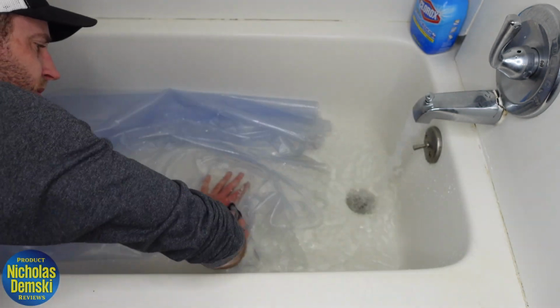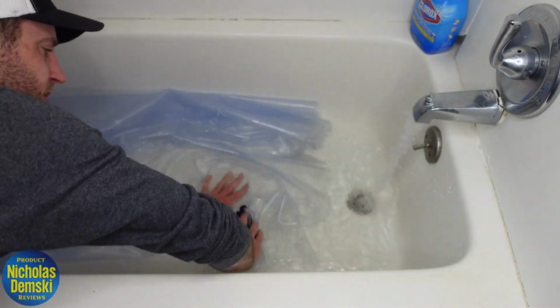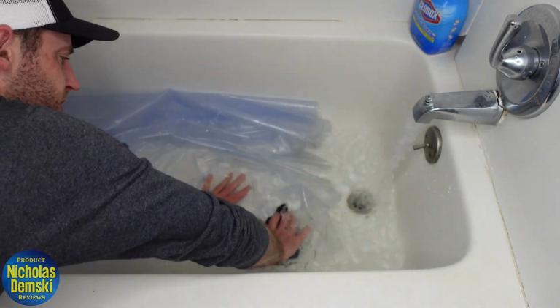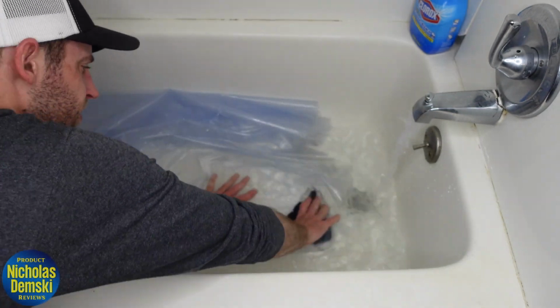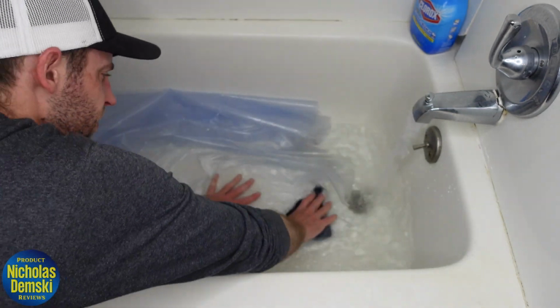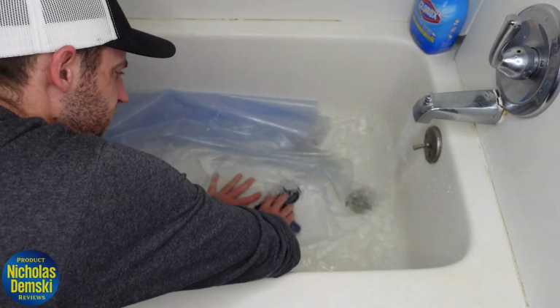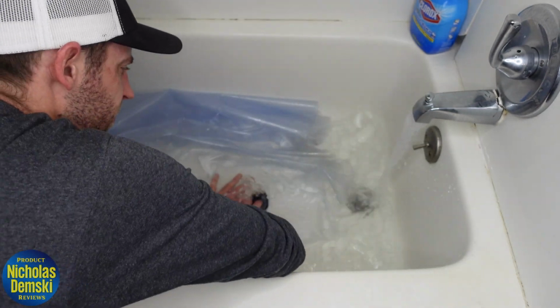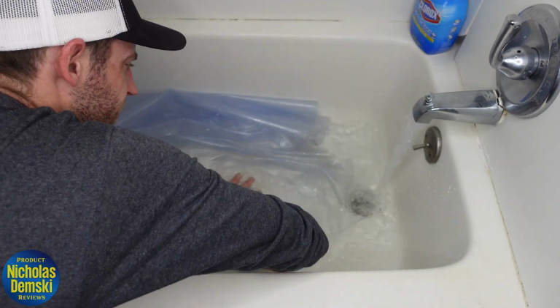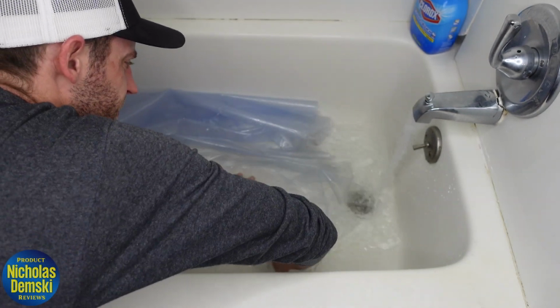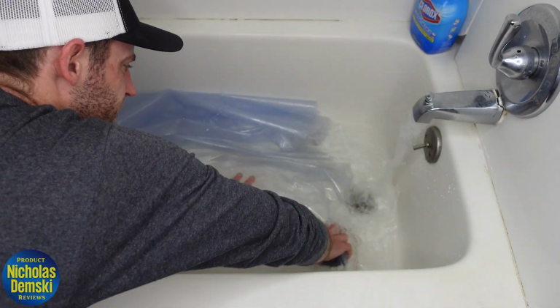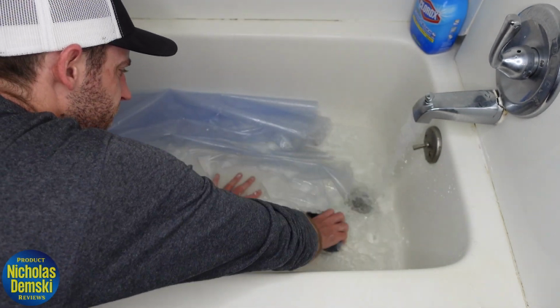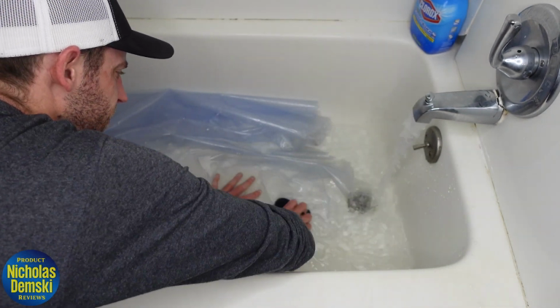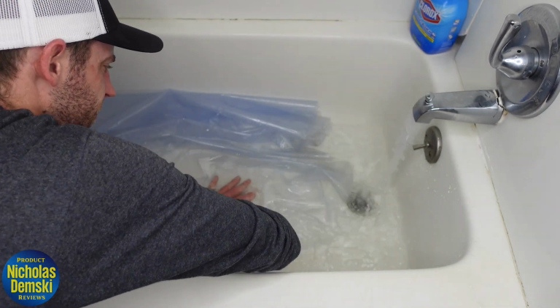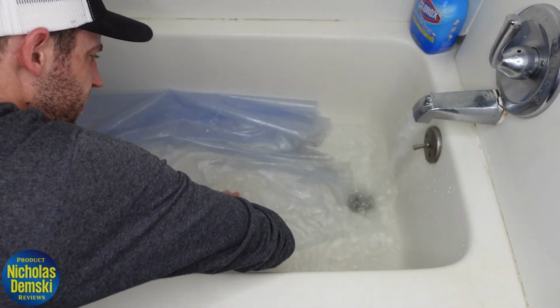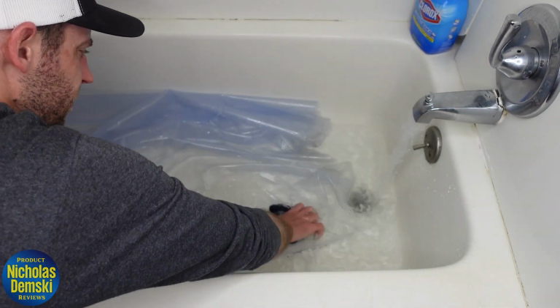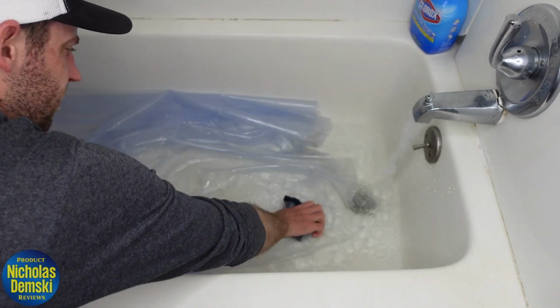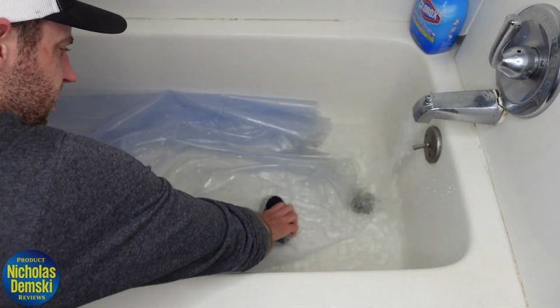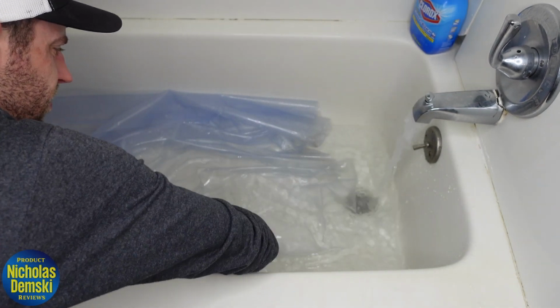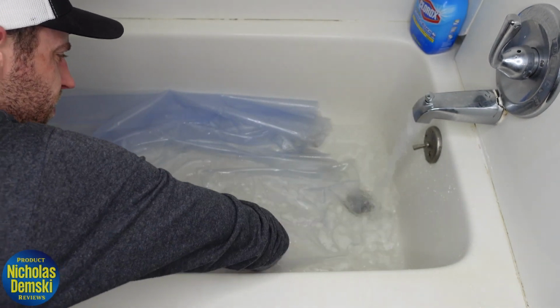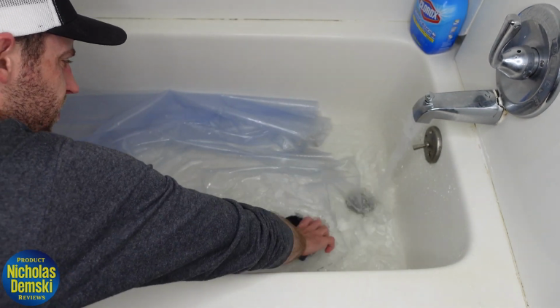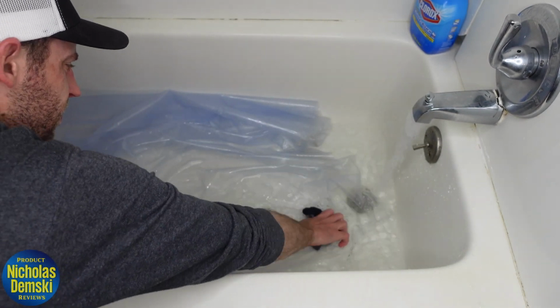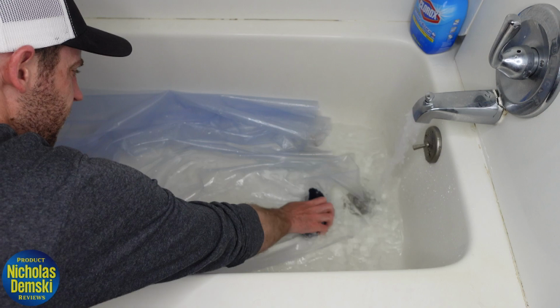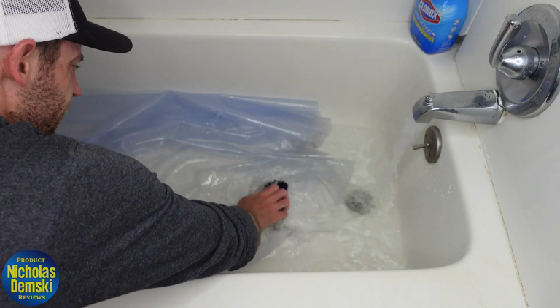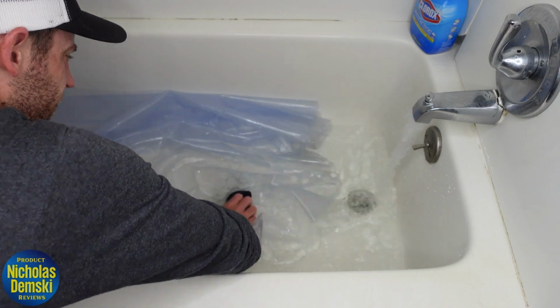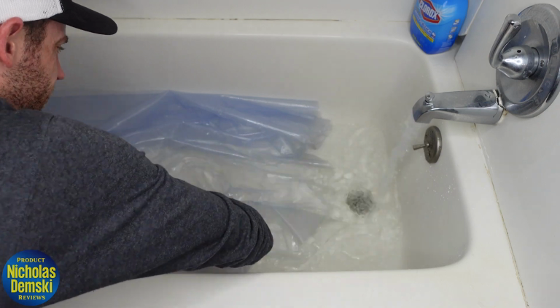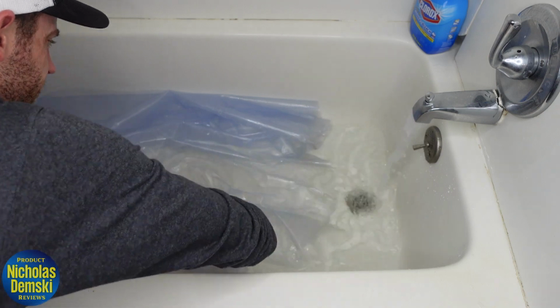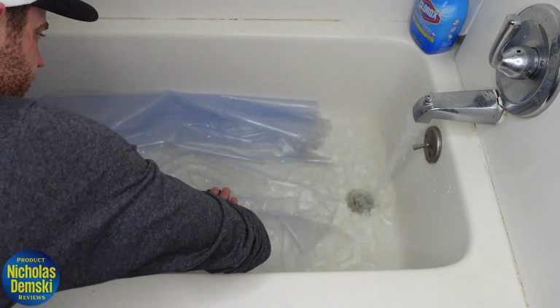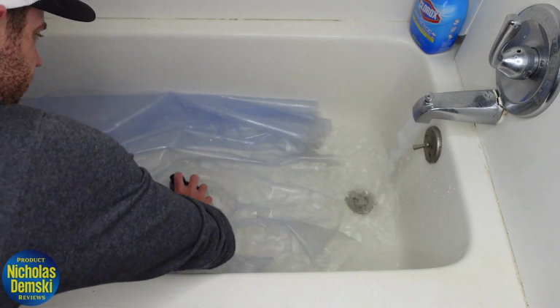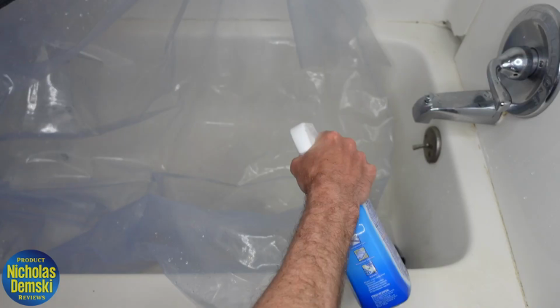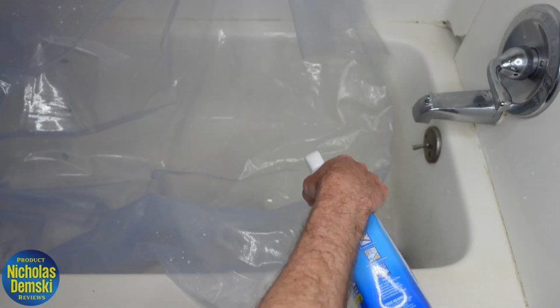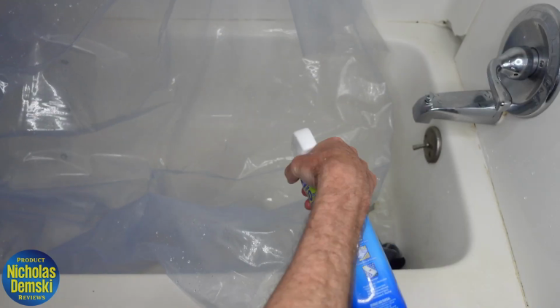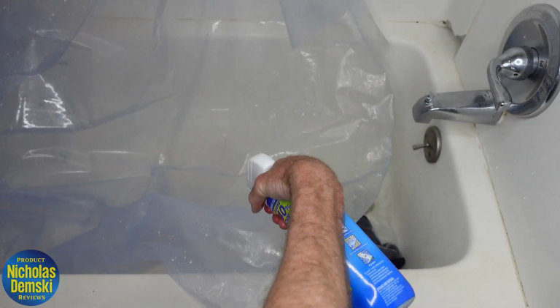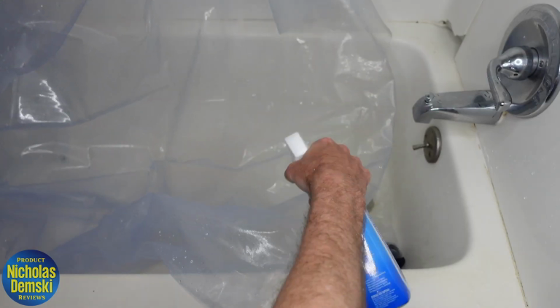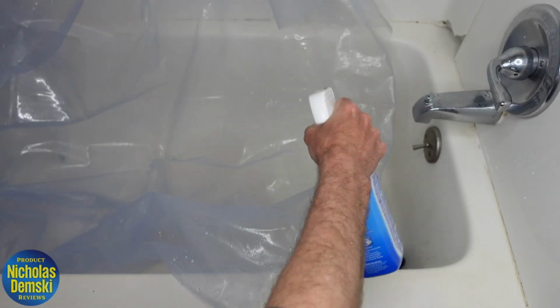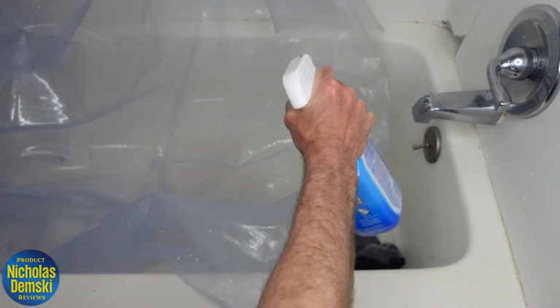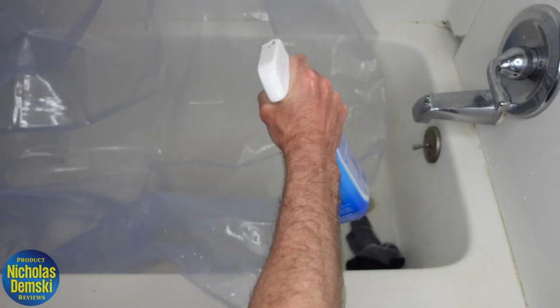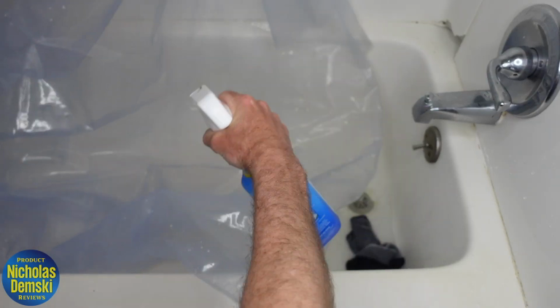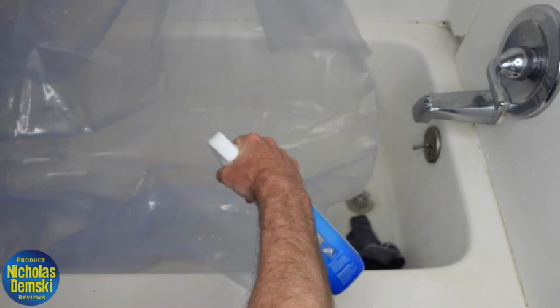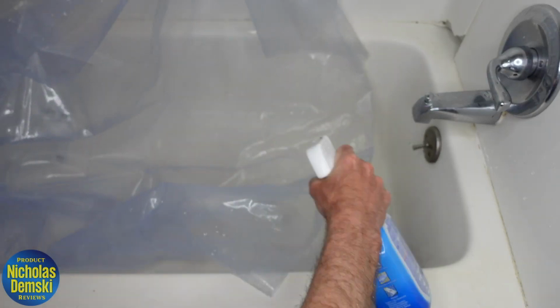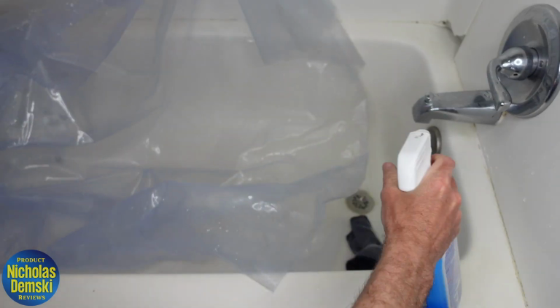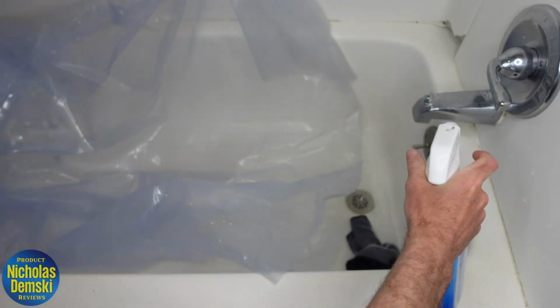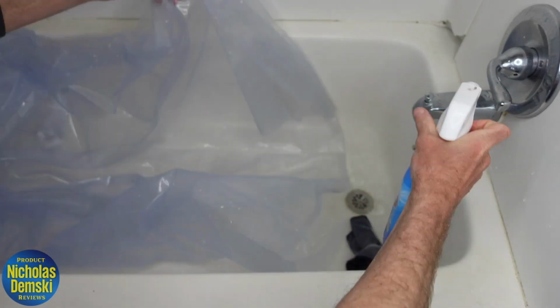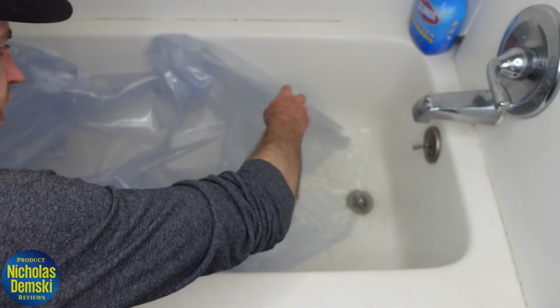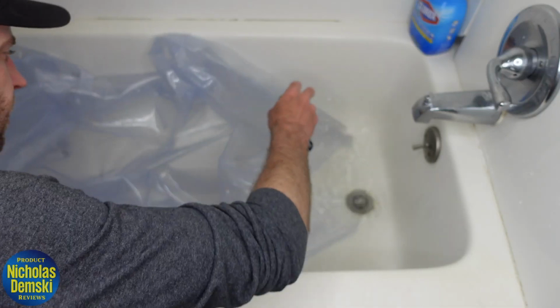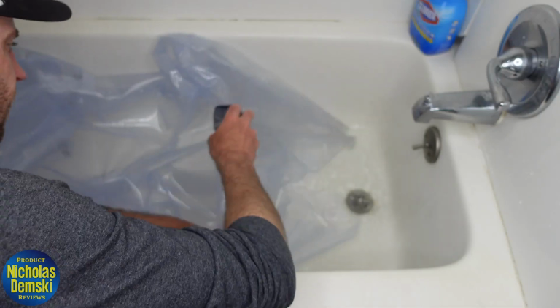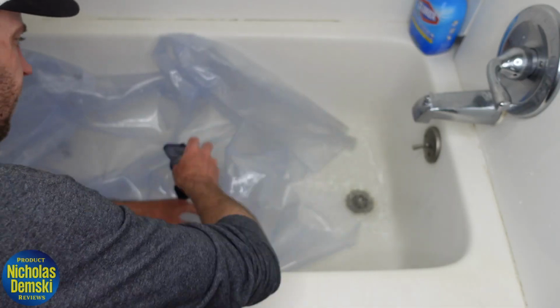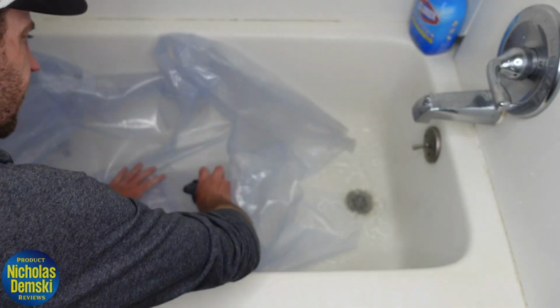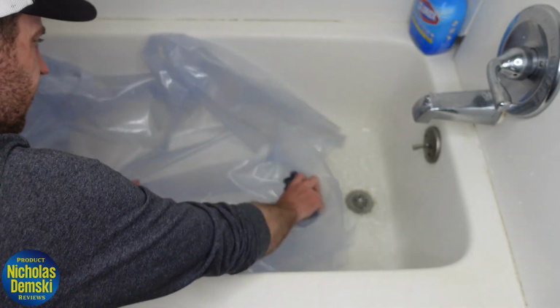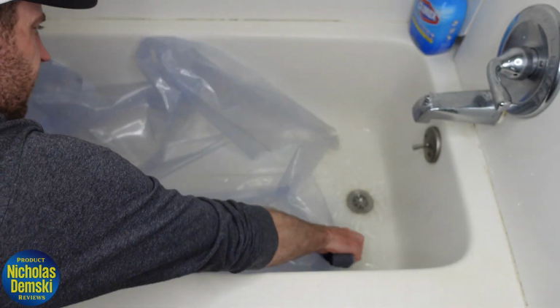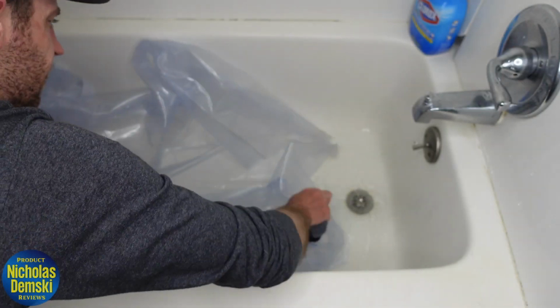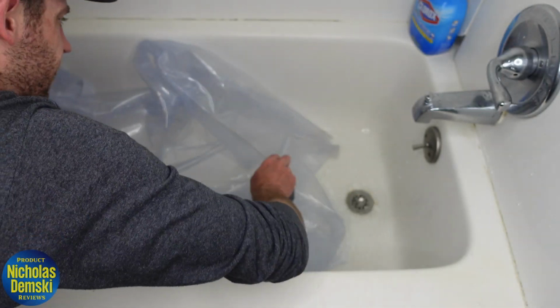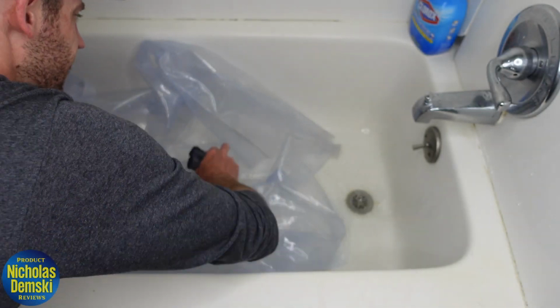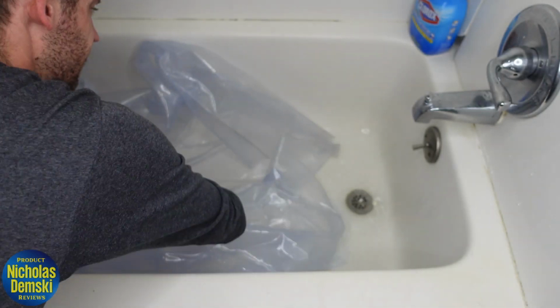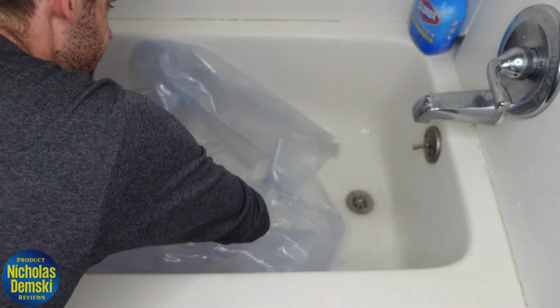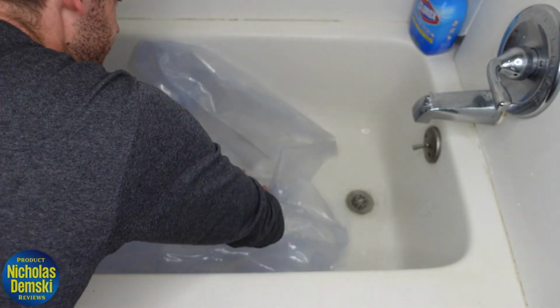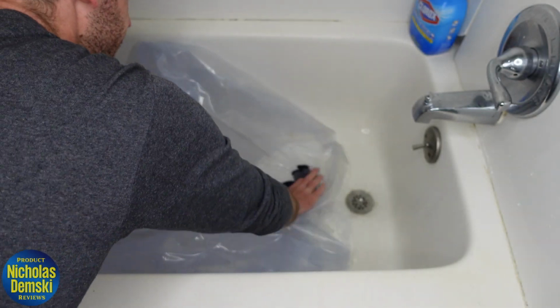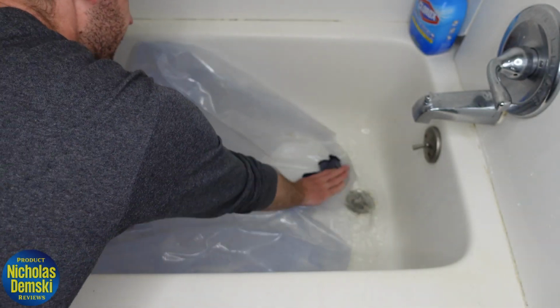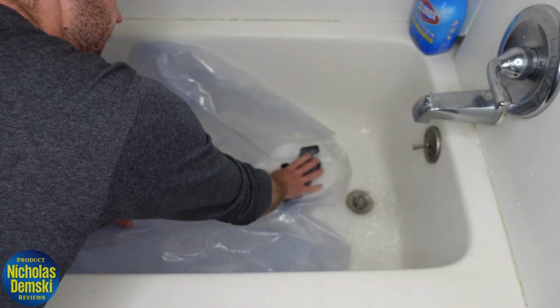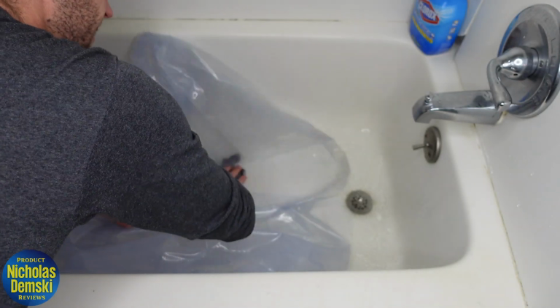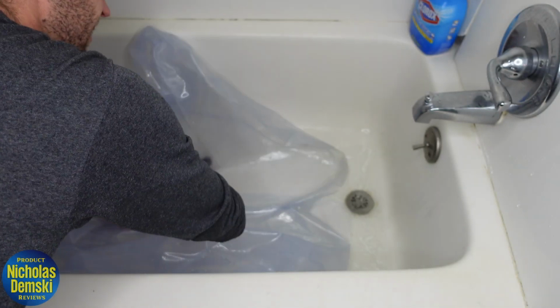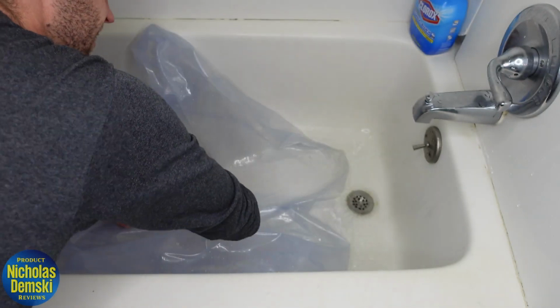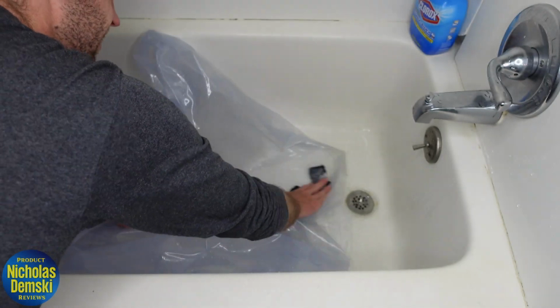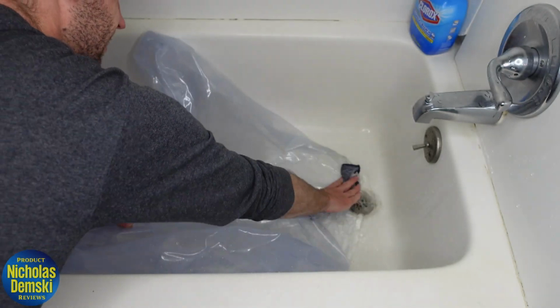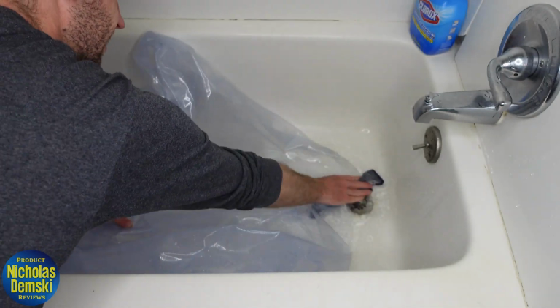You could just throw this into a washer and clean it that way if you wanted to, but this vinyl is very easy to clean using a standard cleaning solution and a rag.